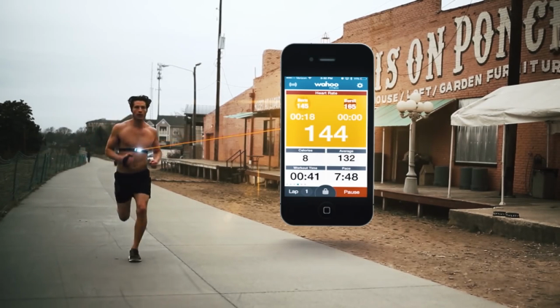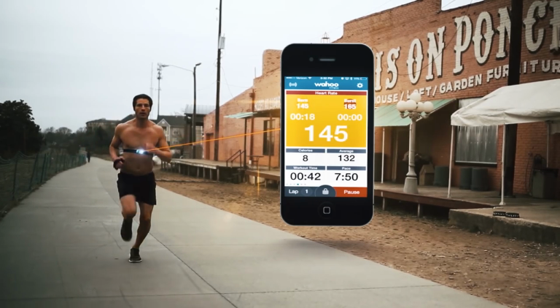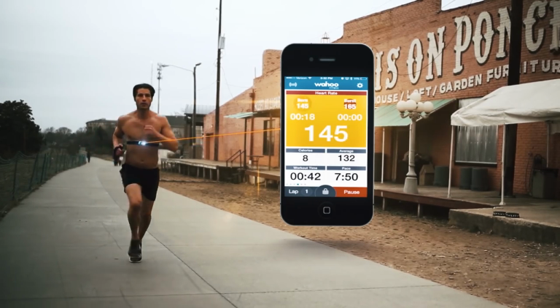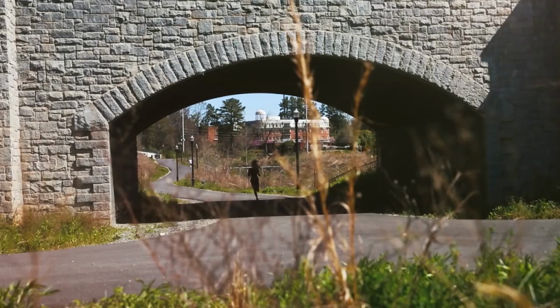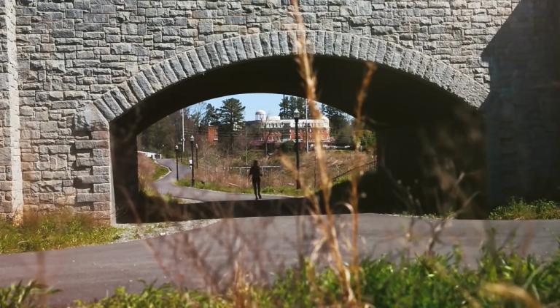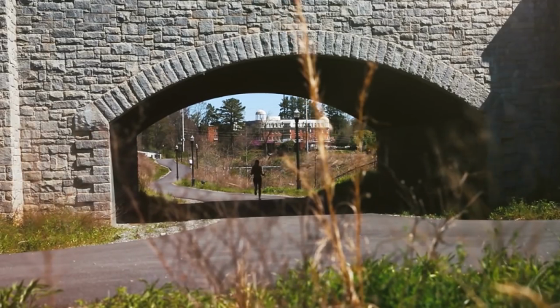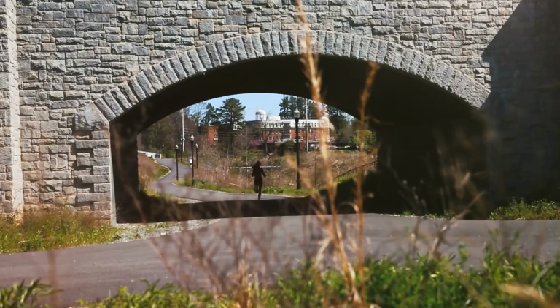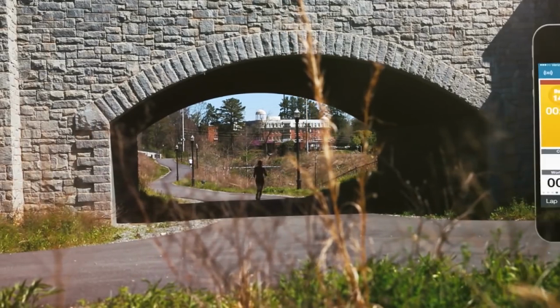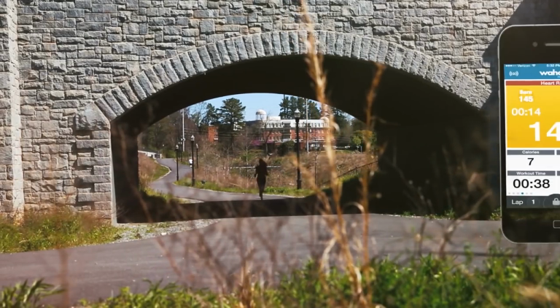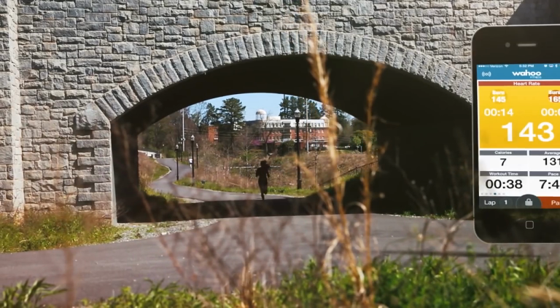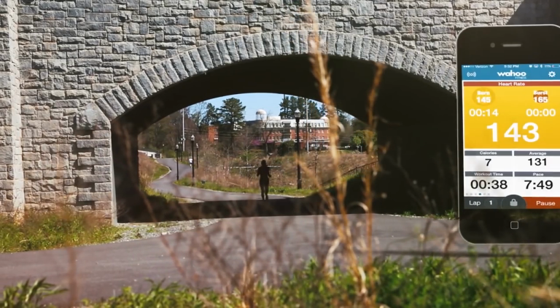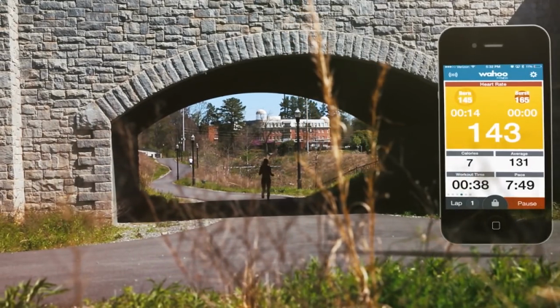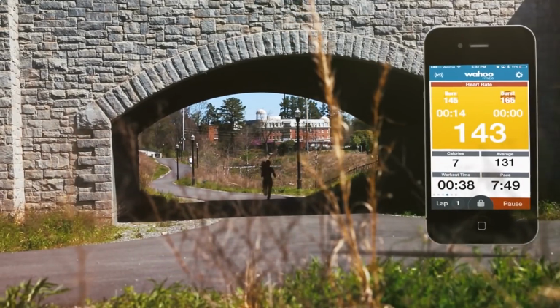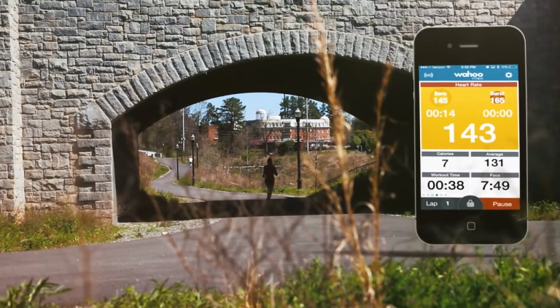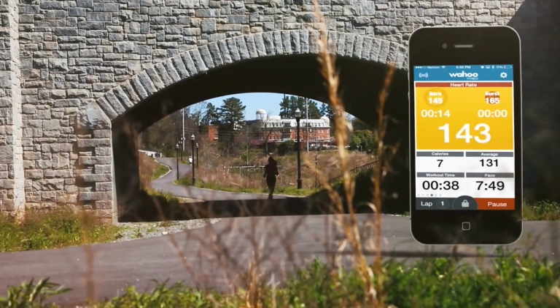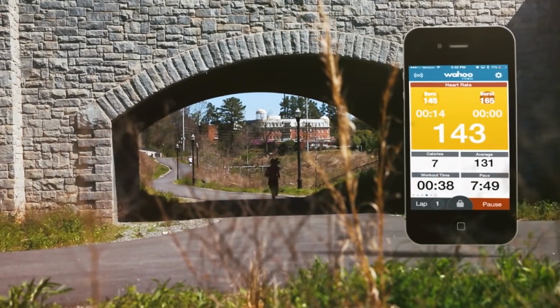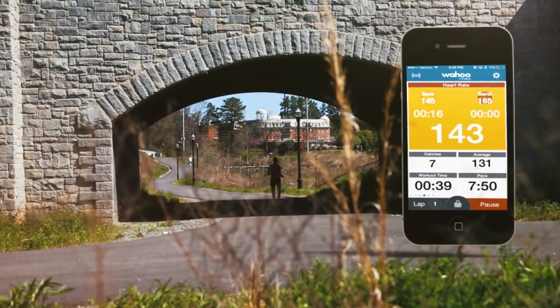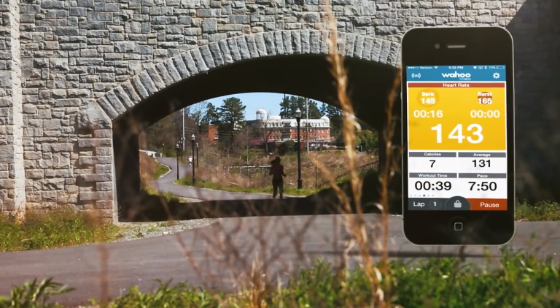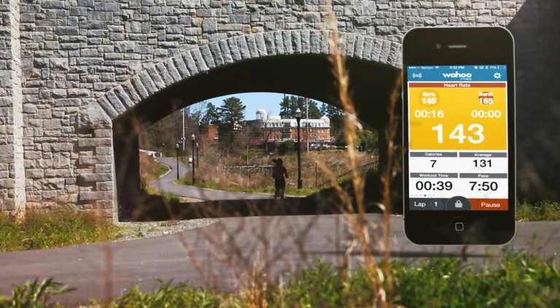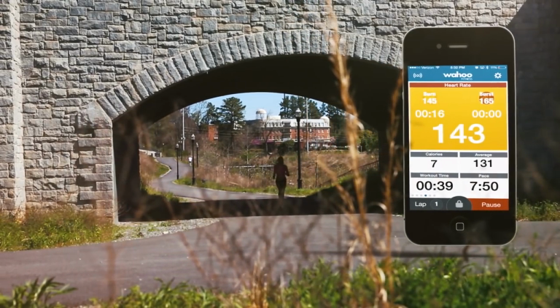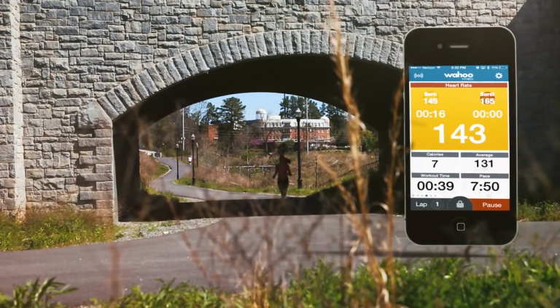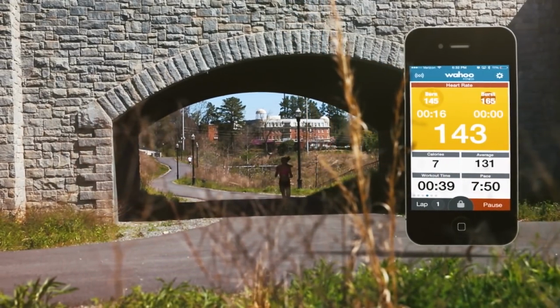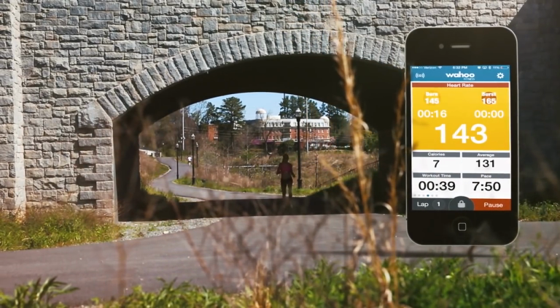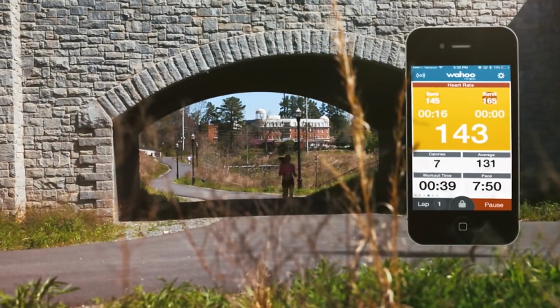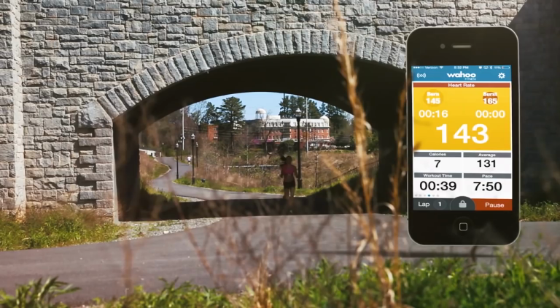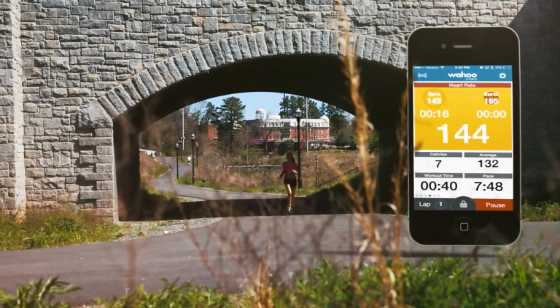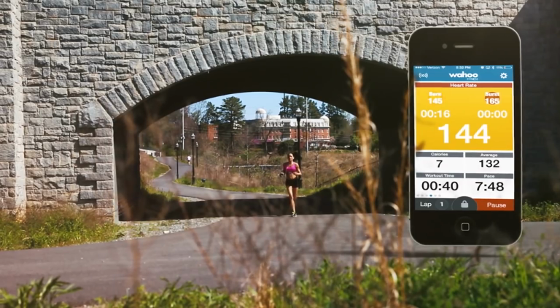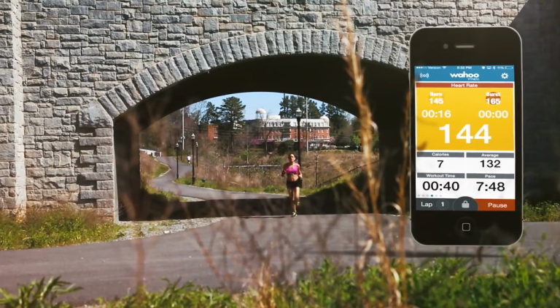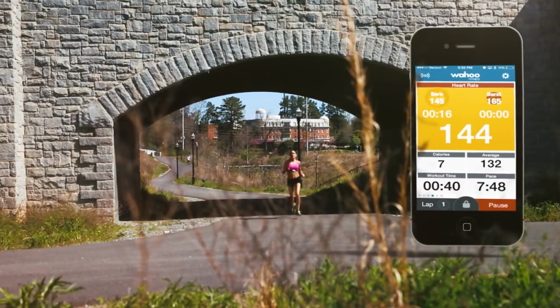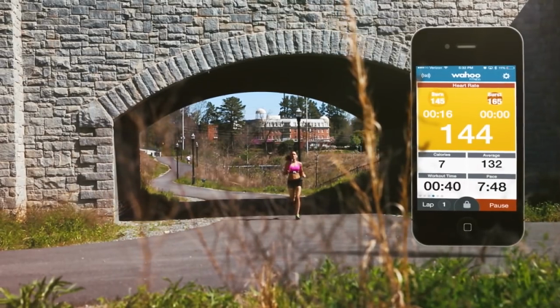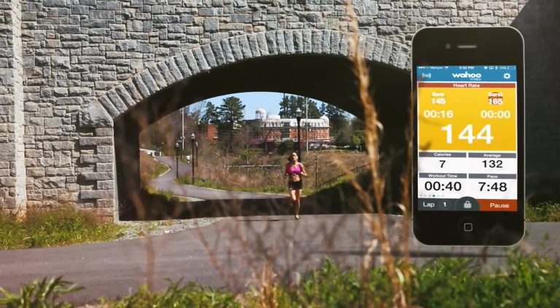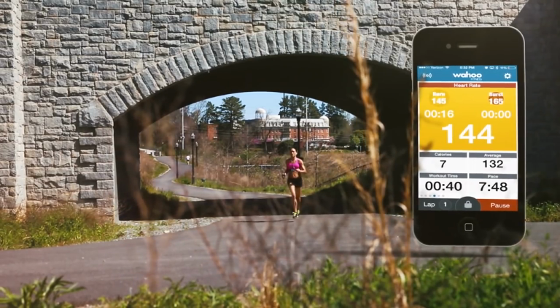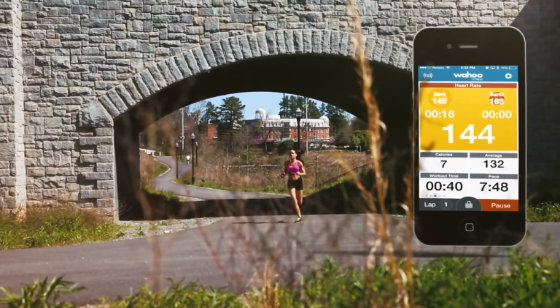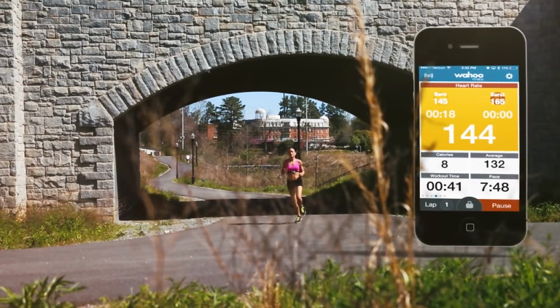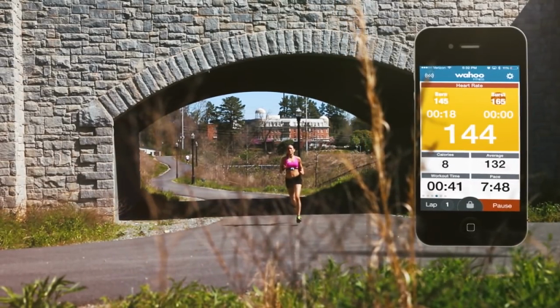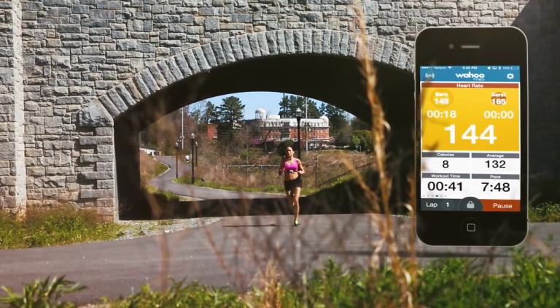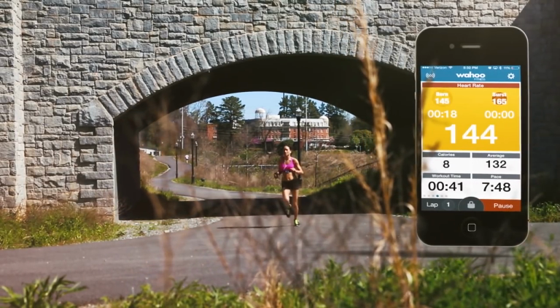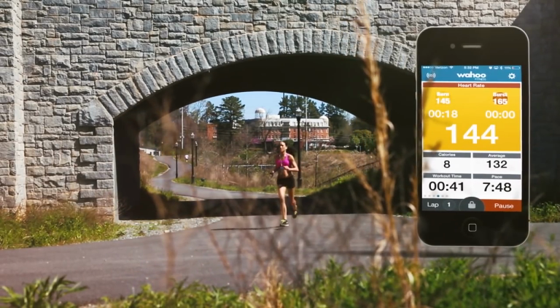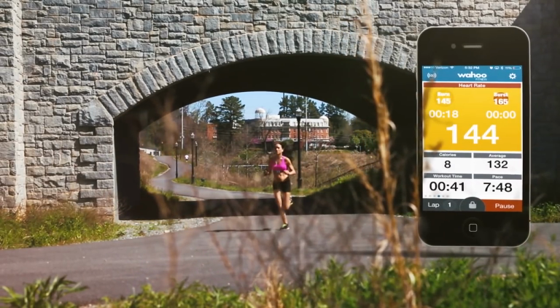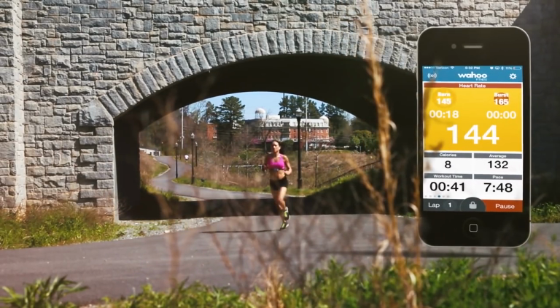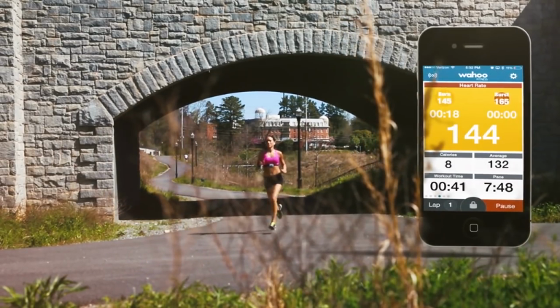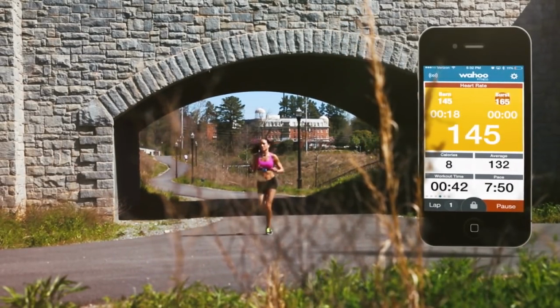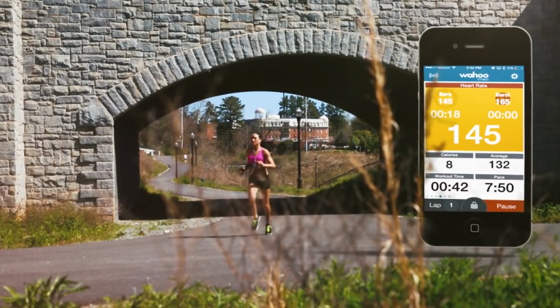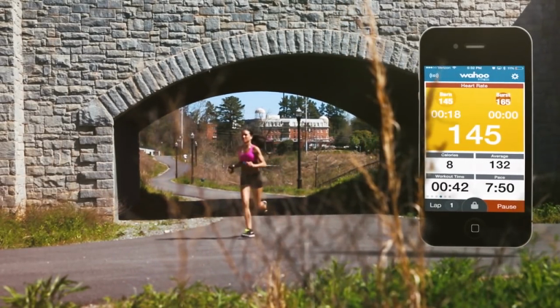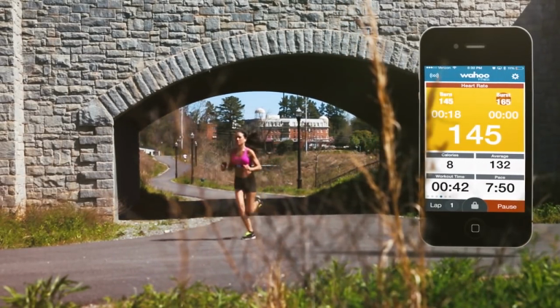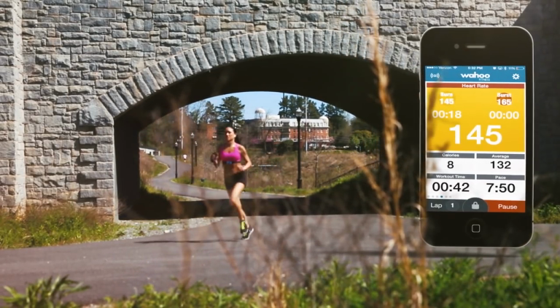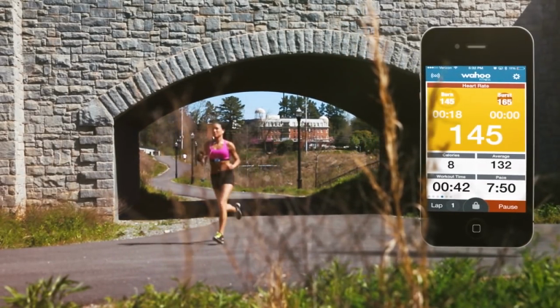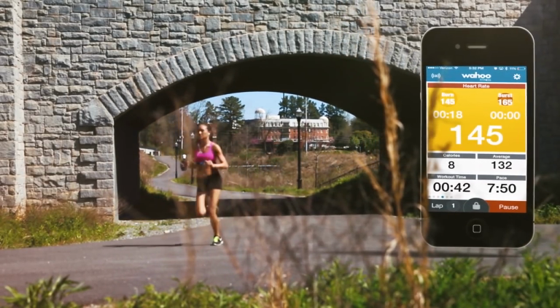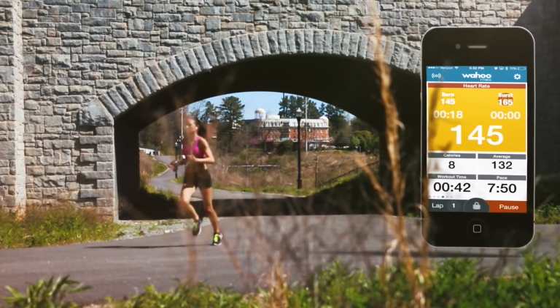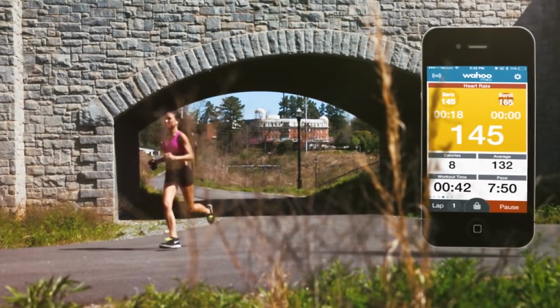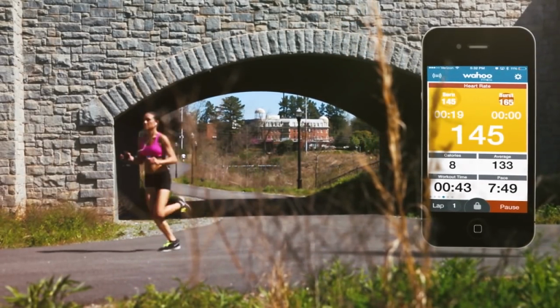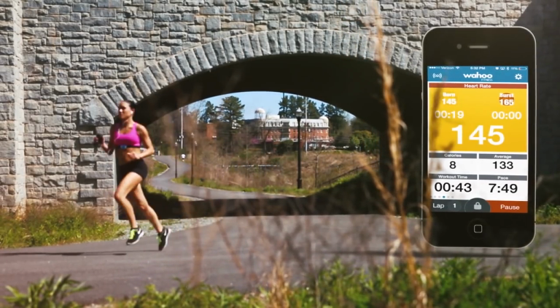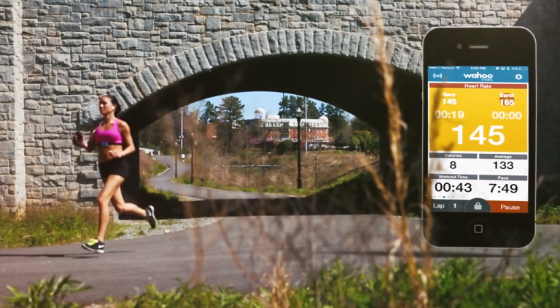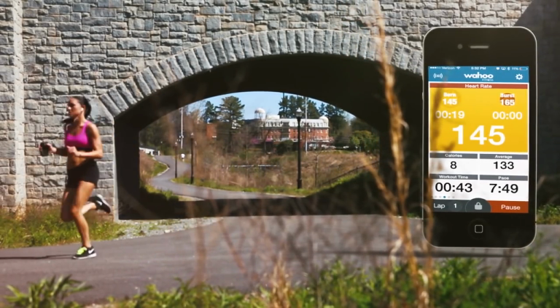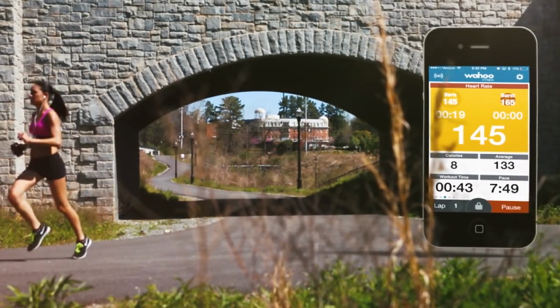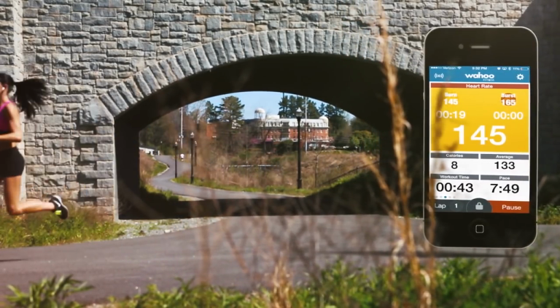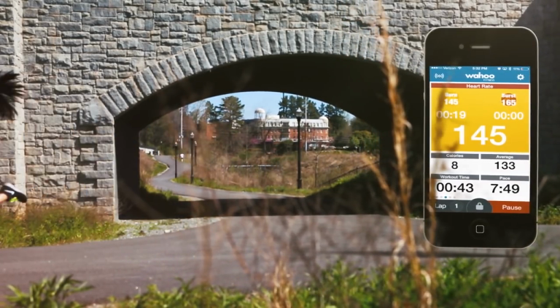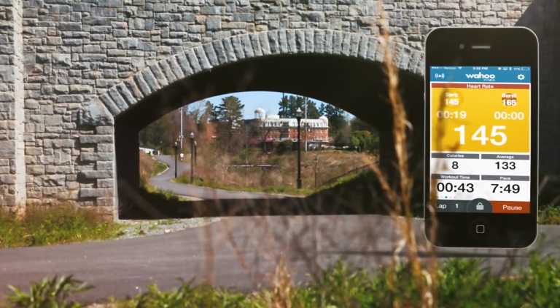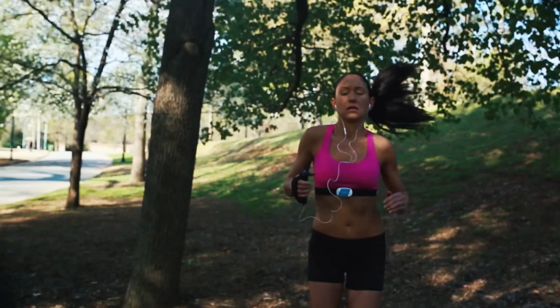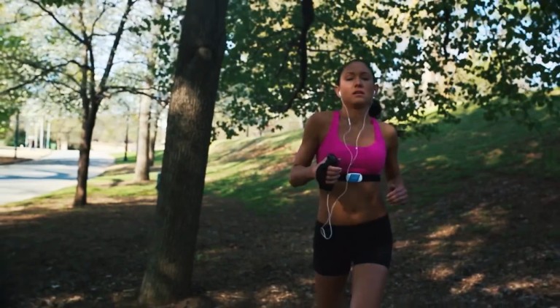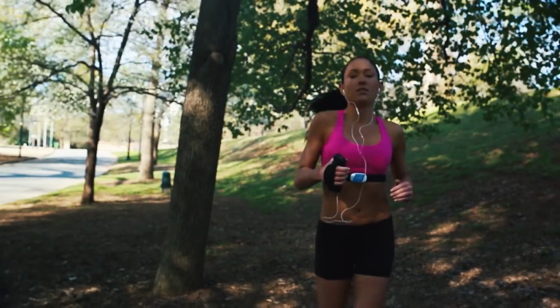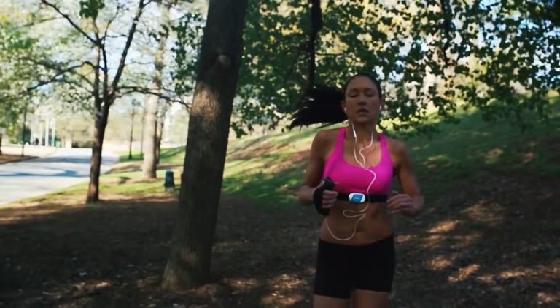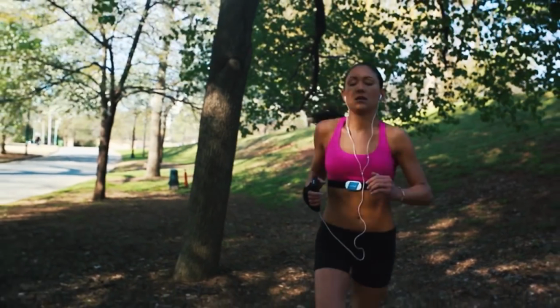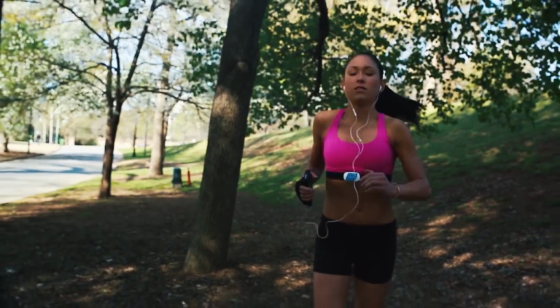The eight-week Wahoo Burn and Burst training program is designed to burn fat or improve performance by using heart rate to make the workout more effective.